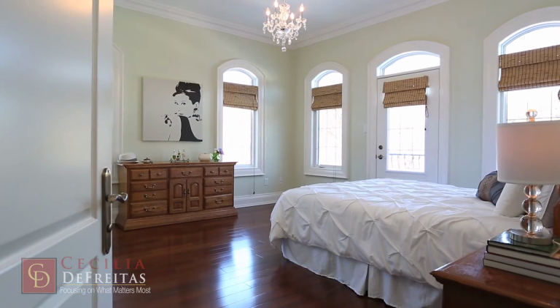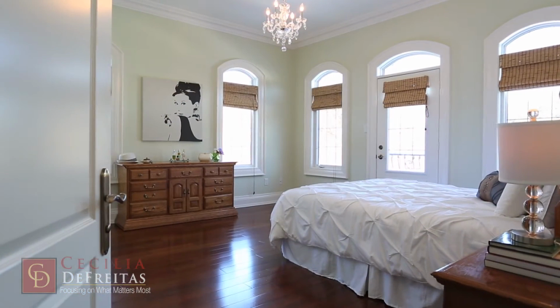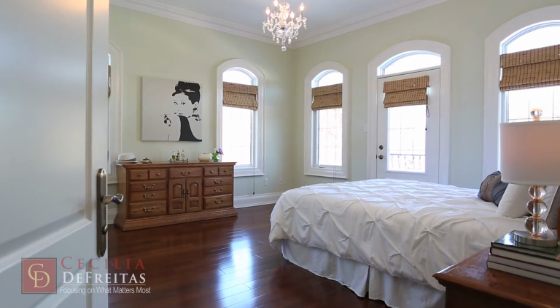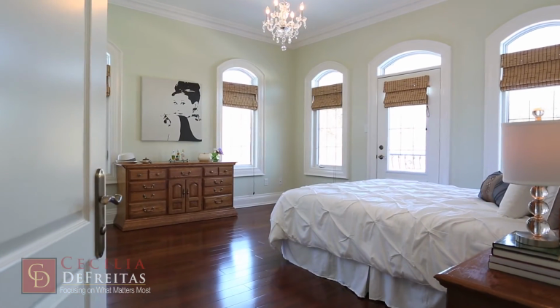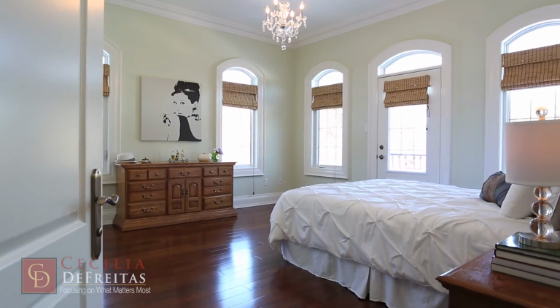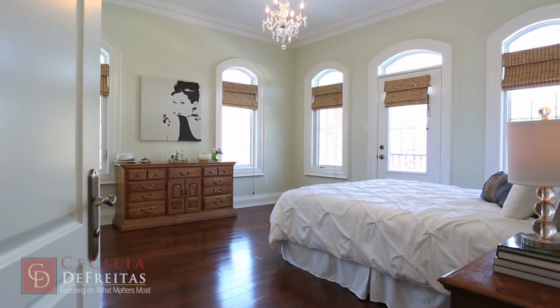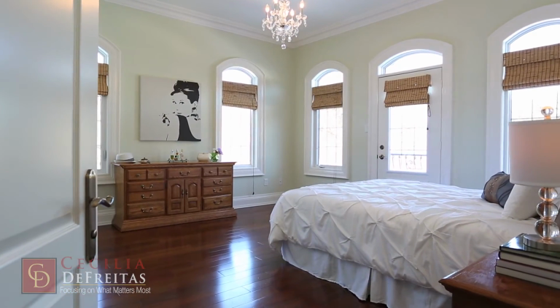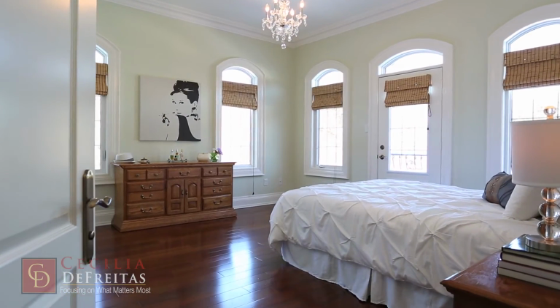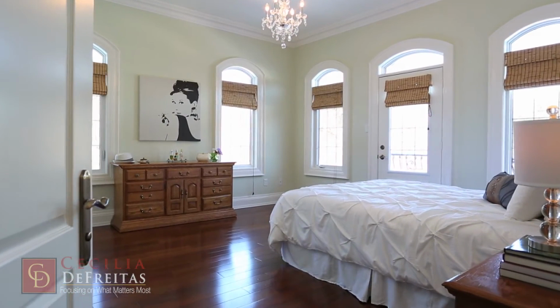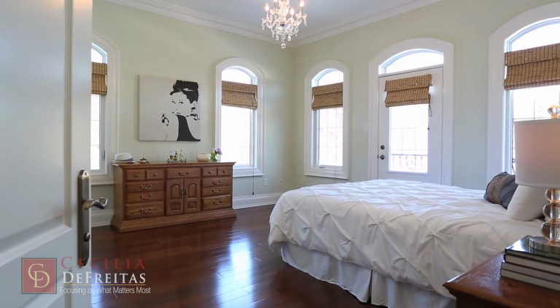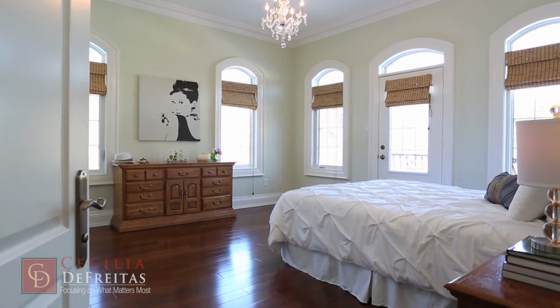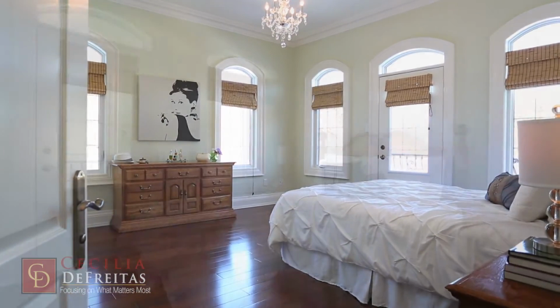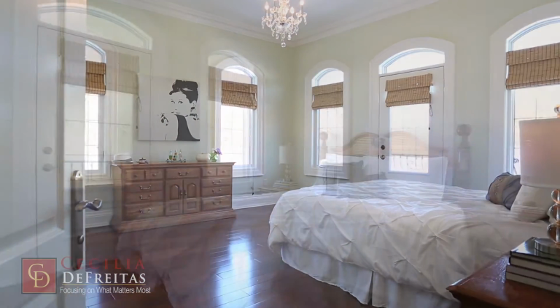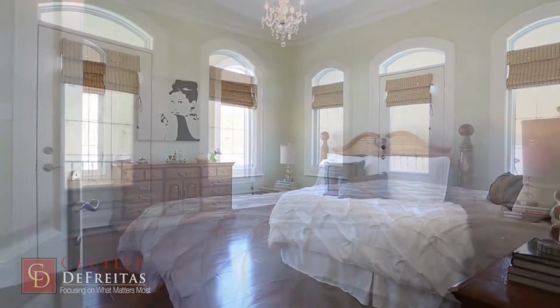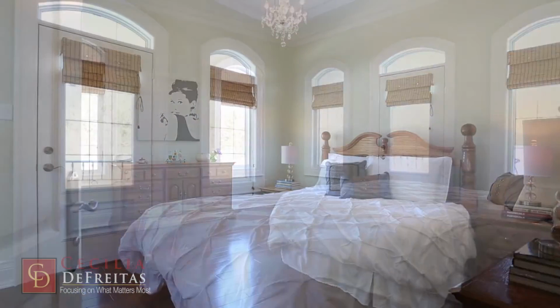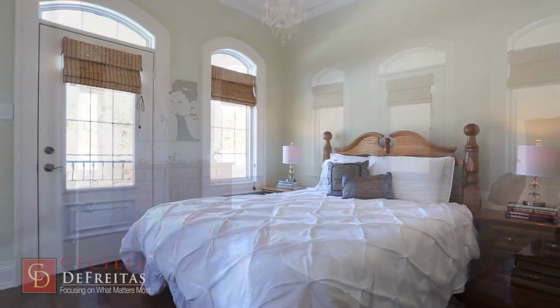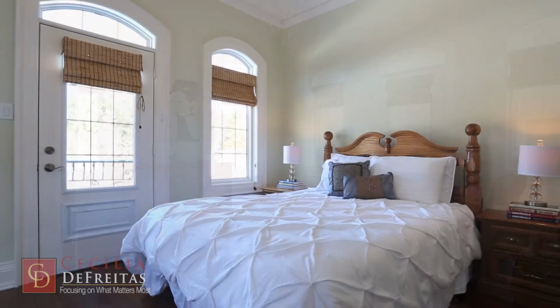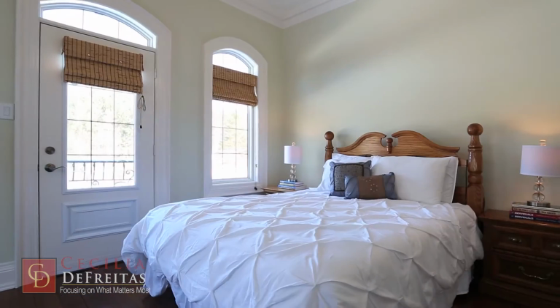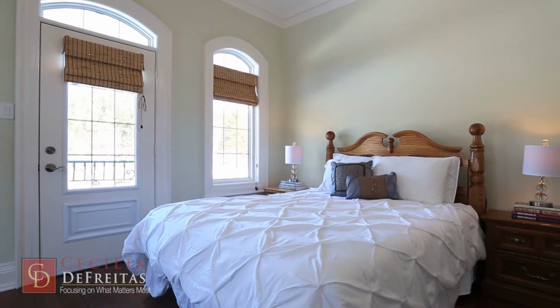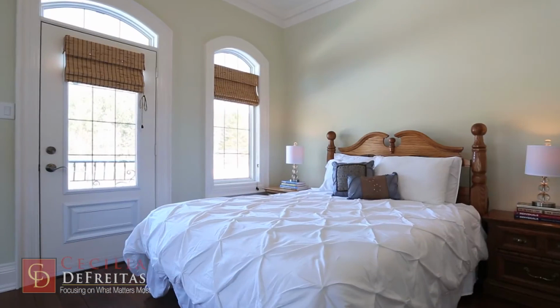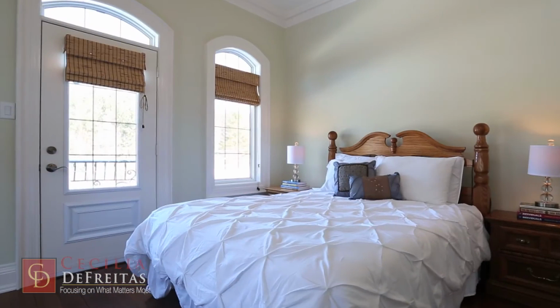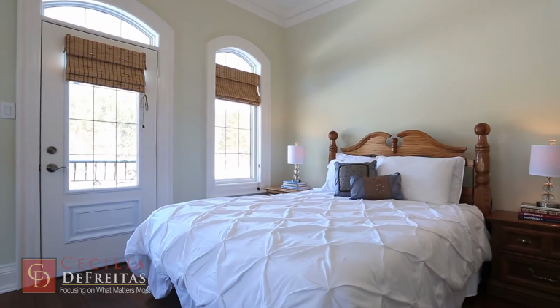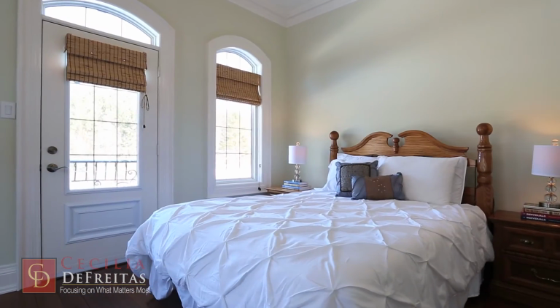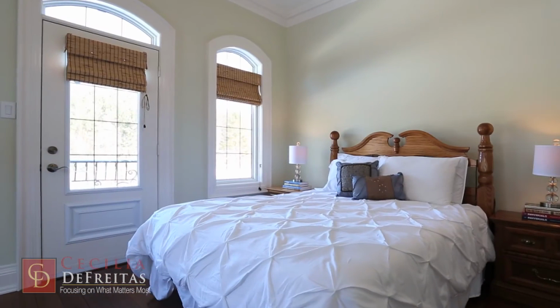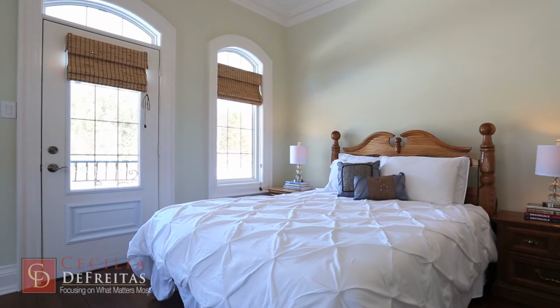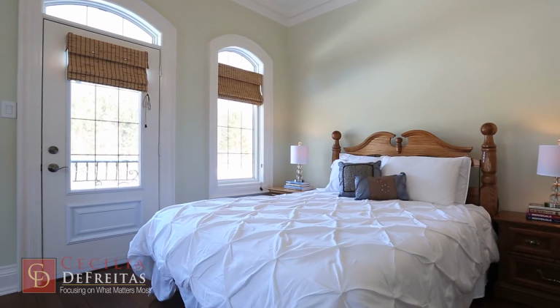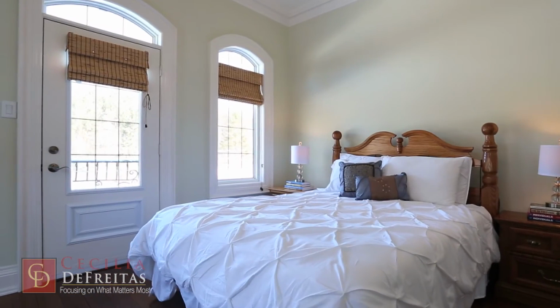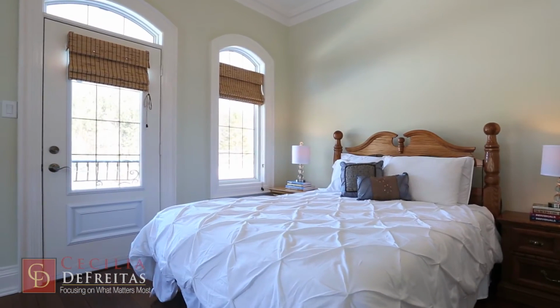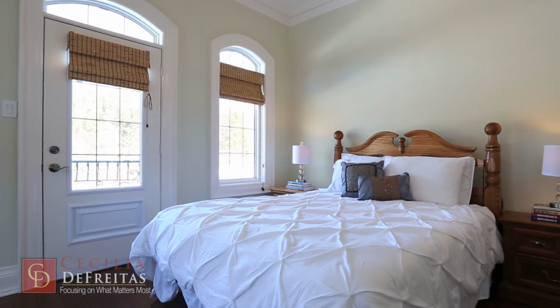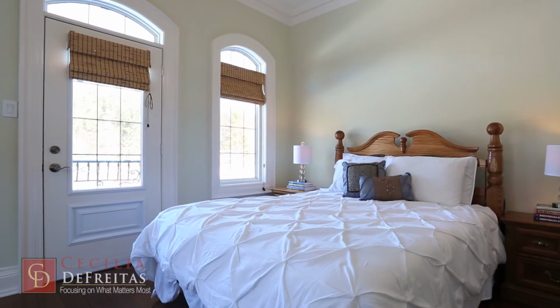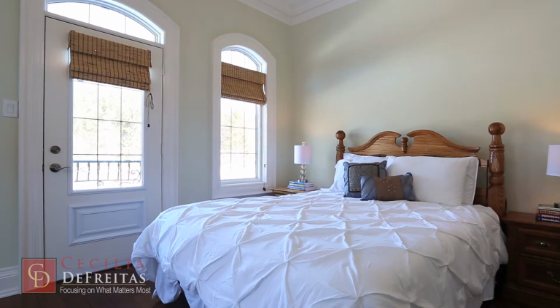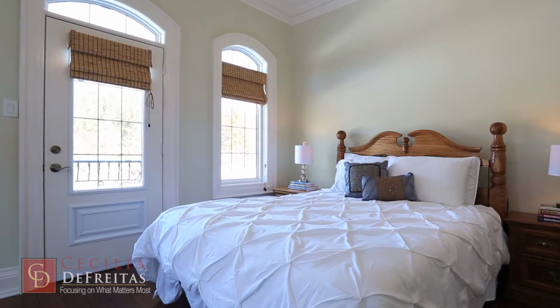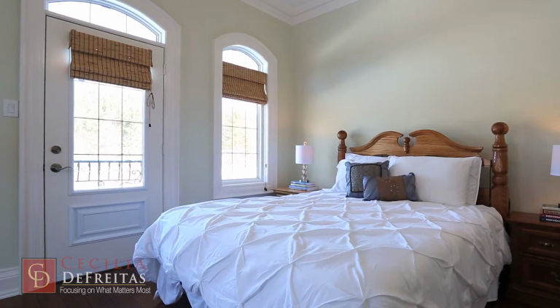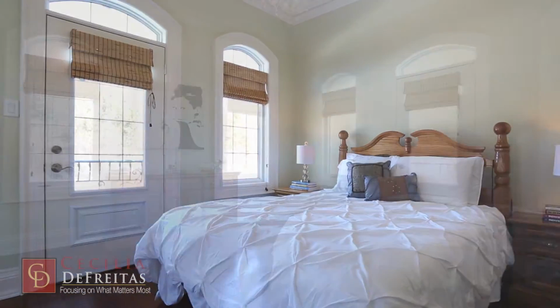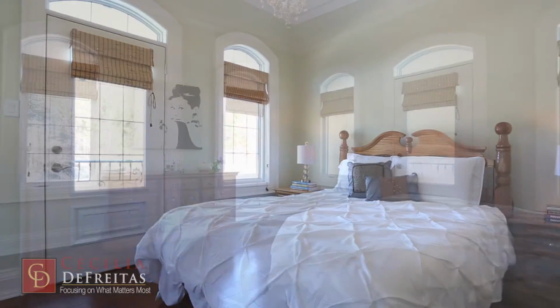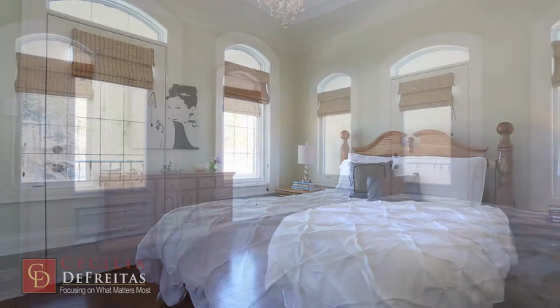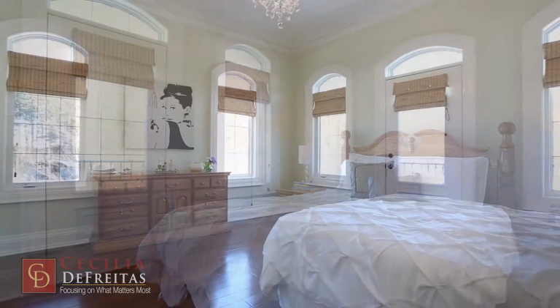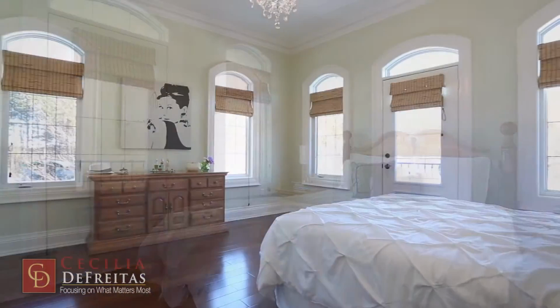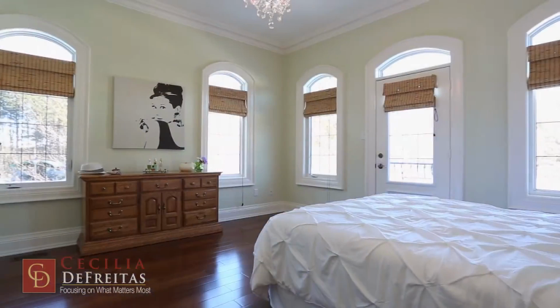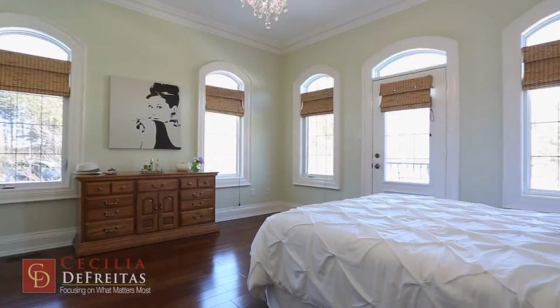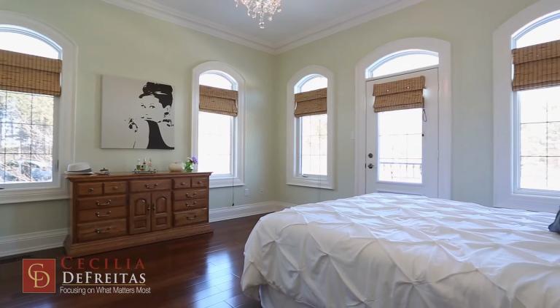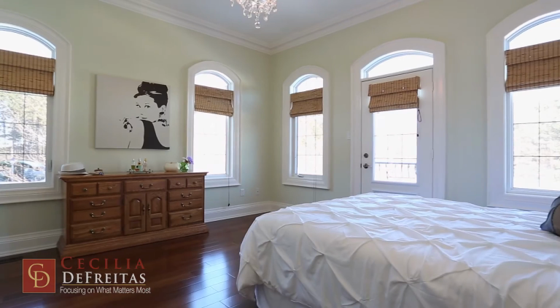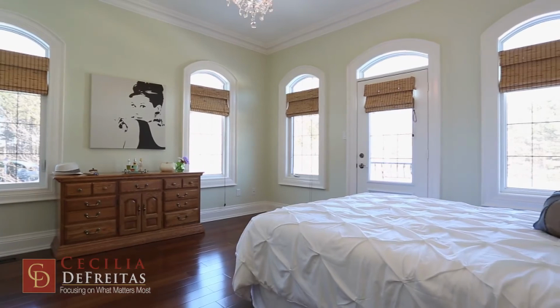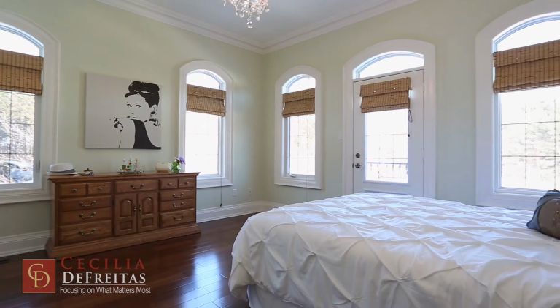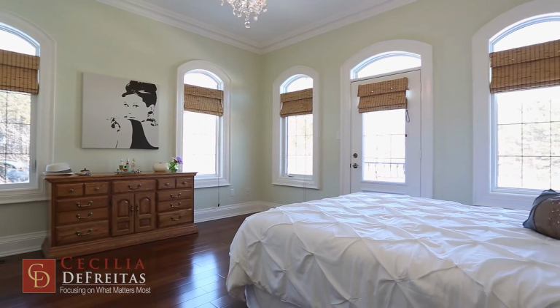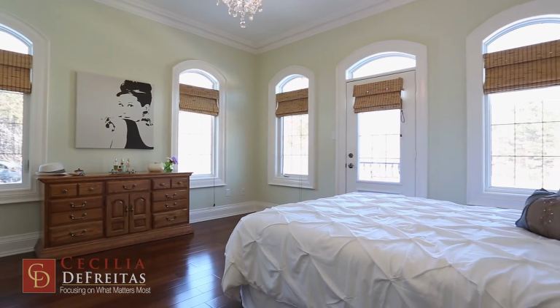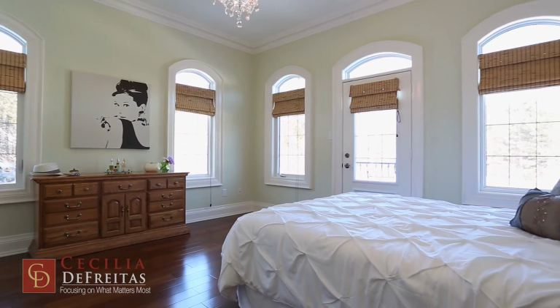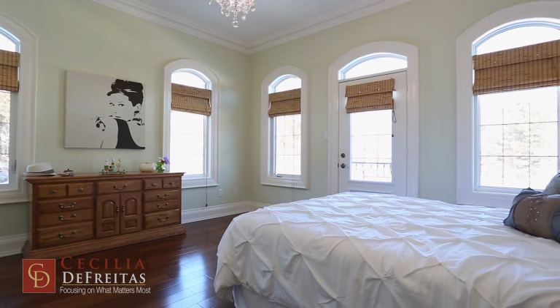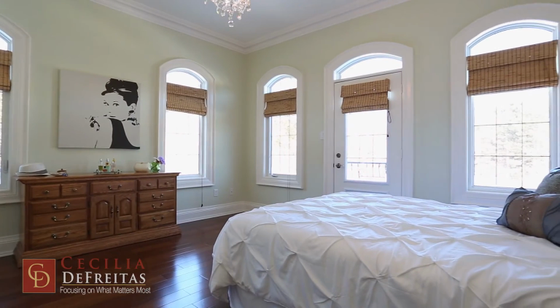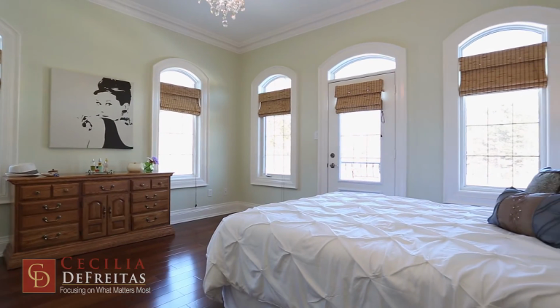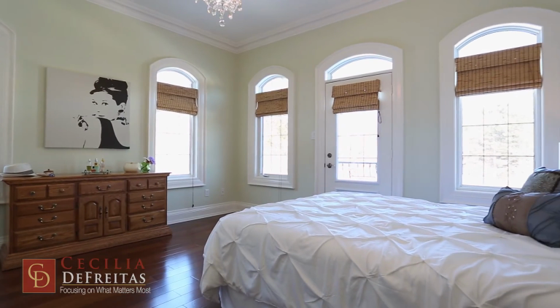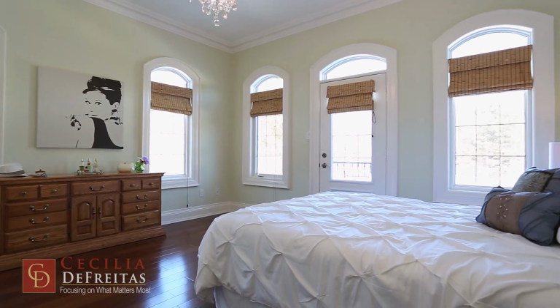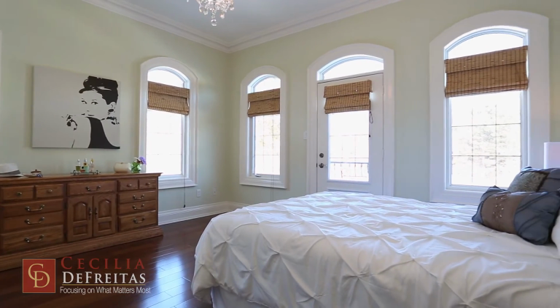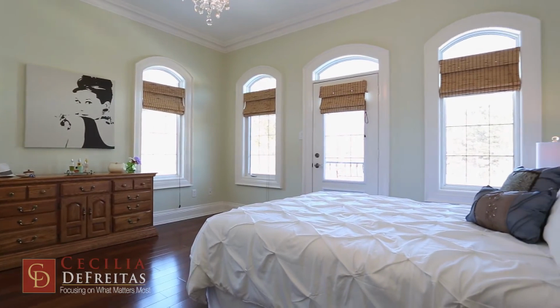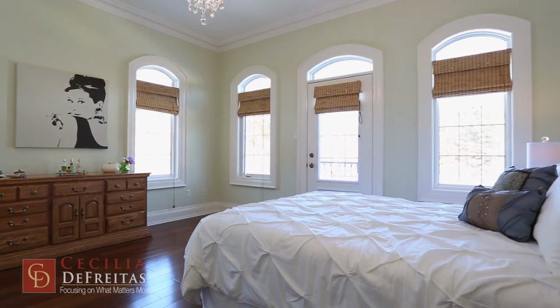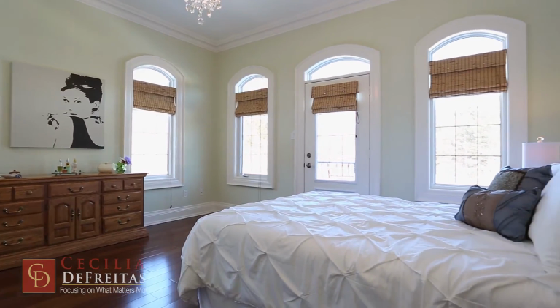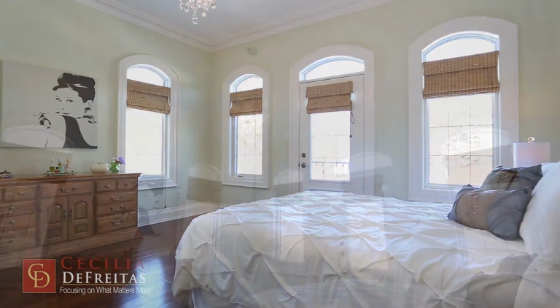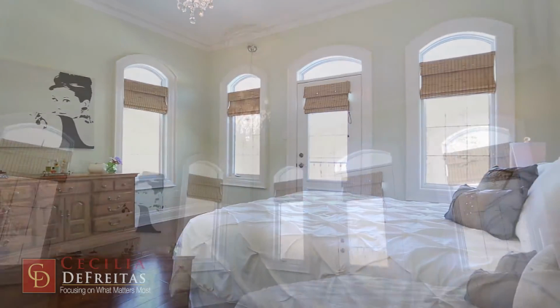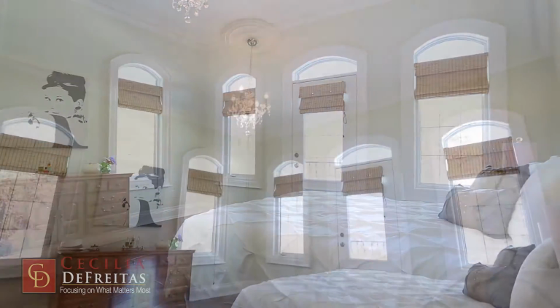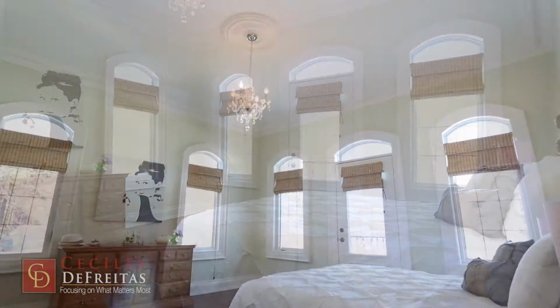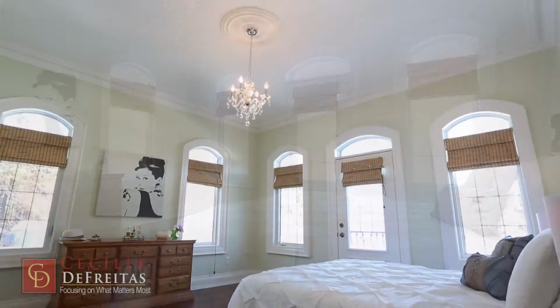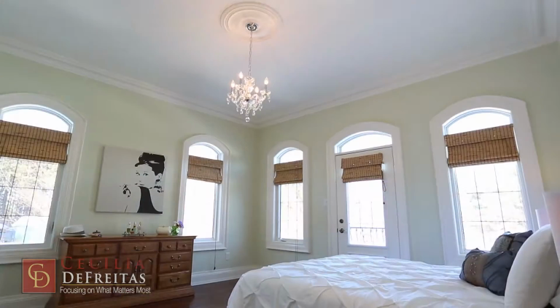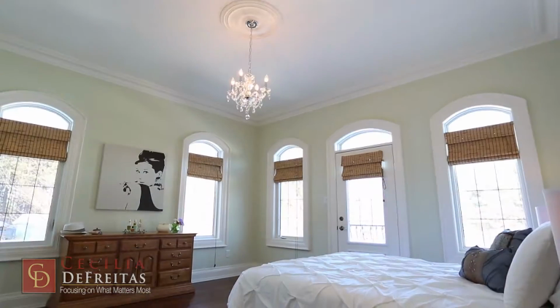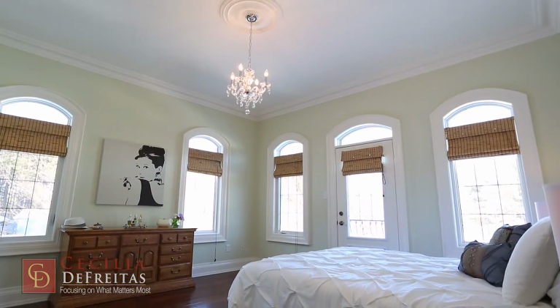The other three bedrooms have washroom en-suites with large walk-in closets and closet organizers.